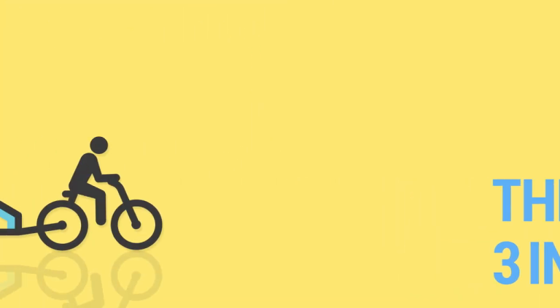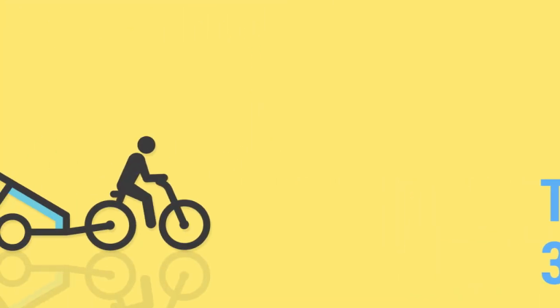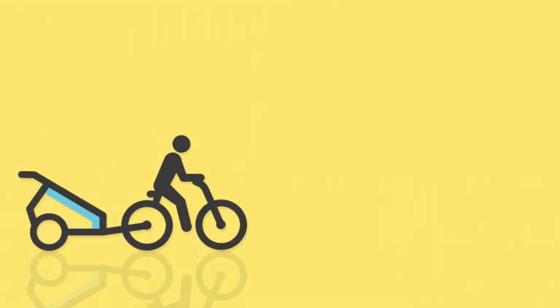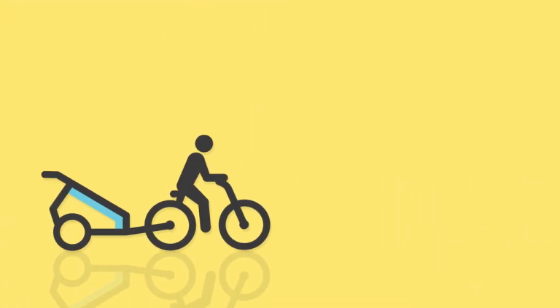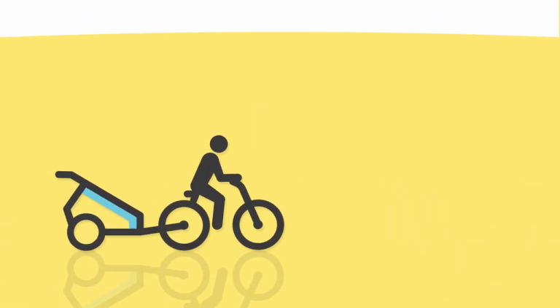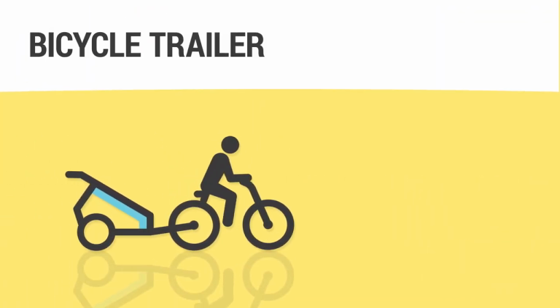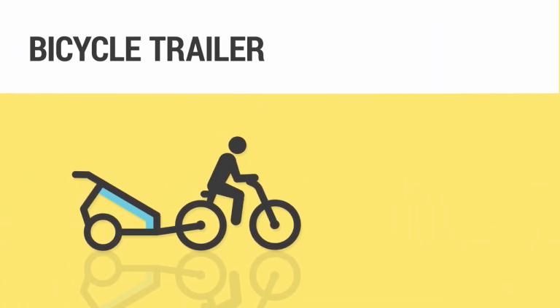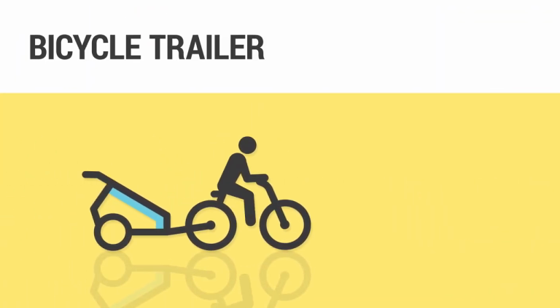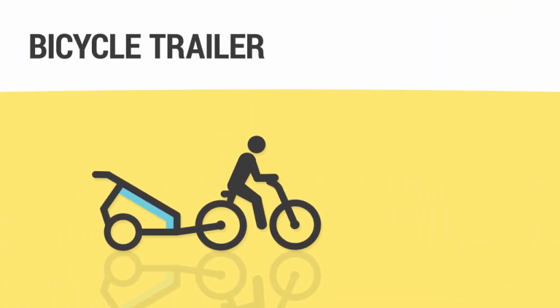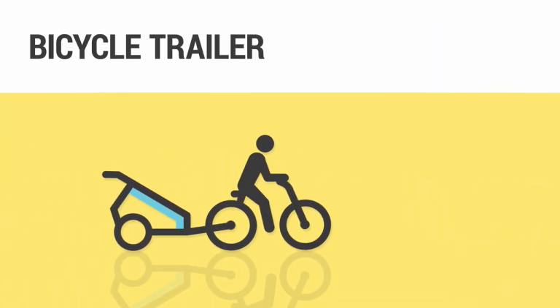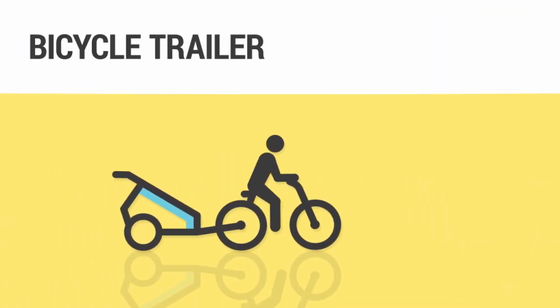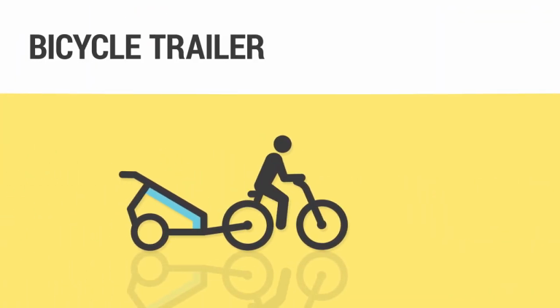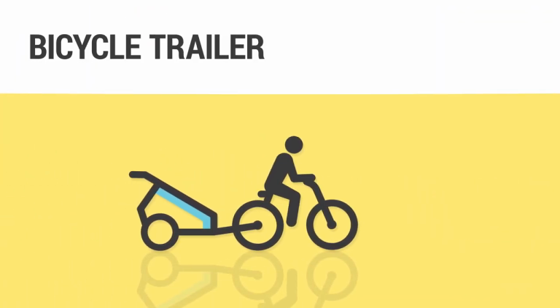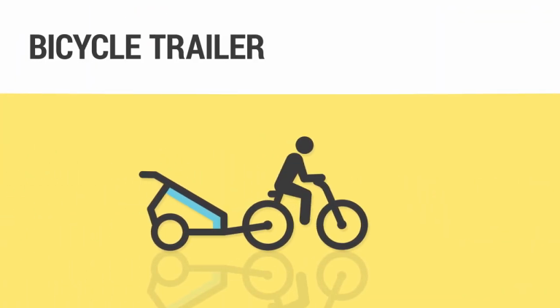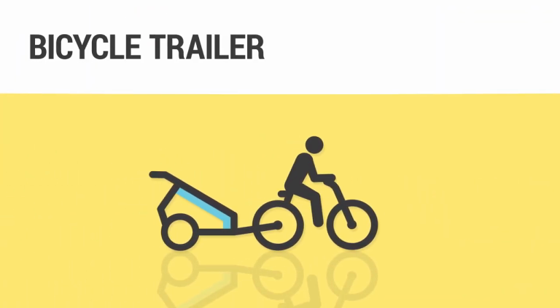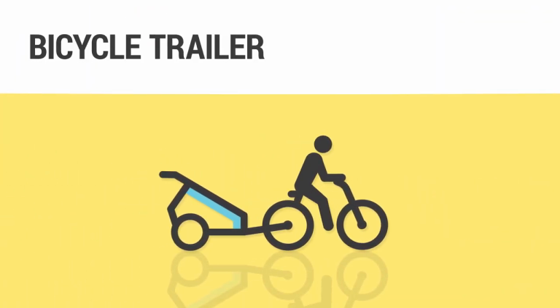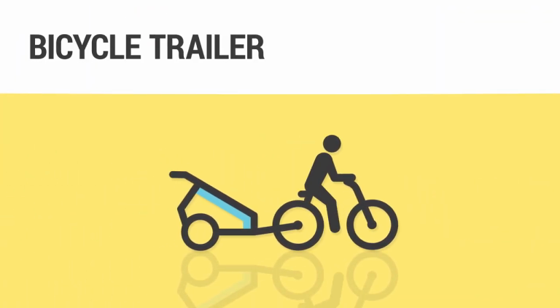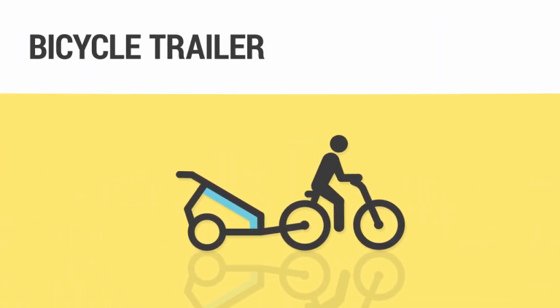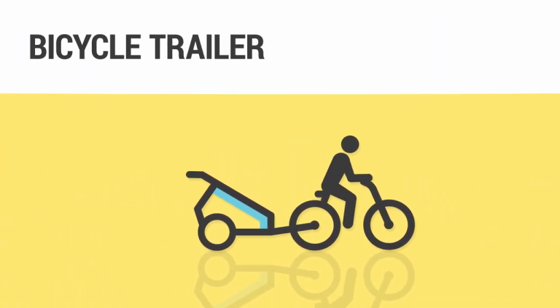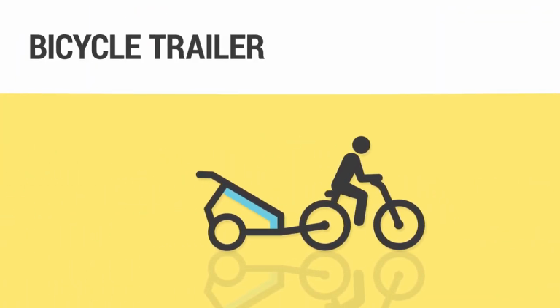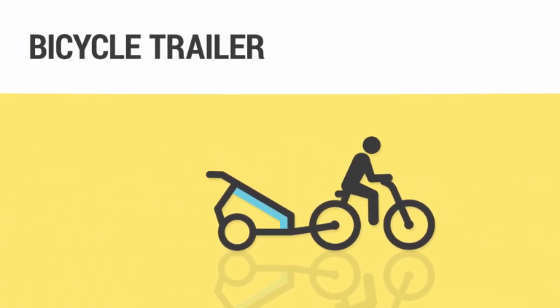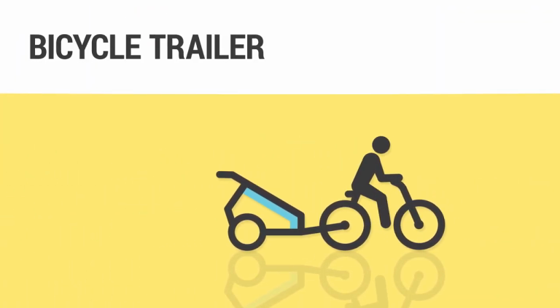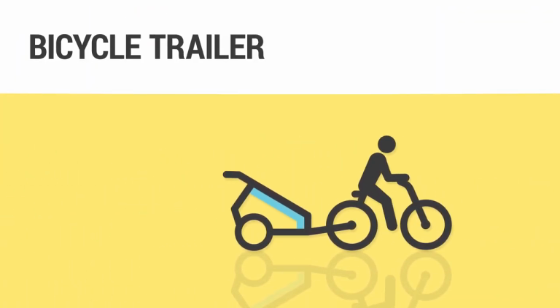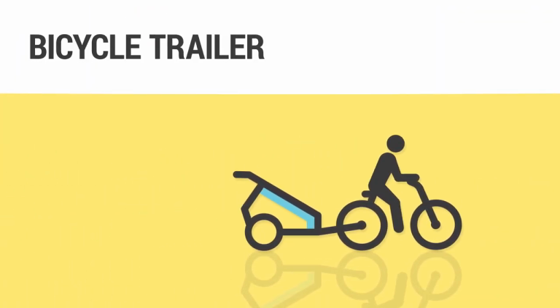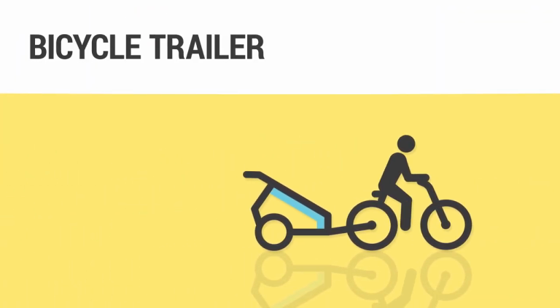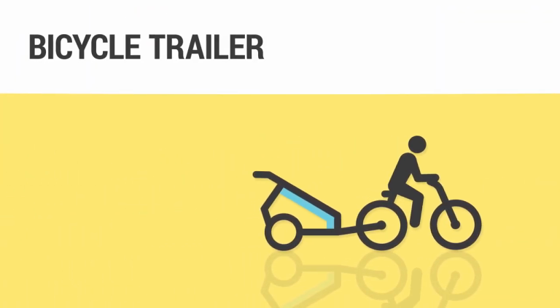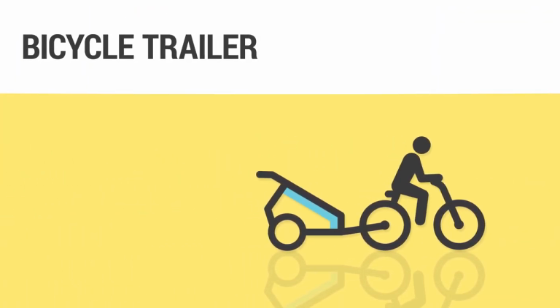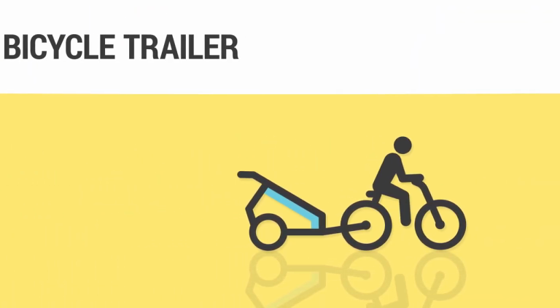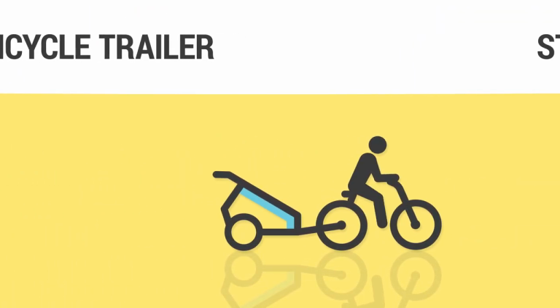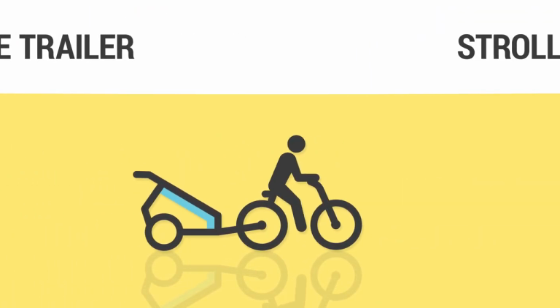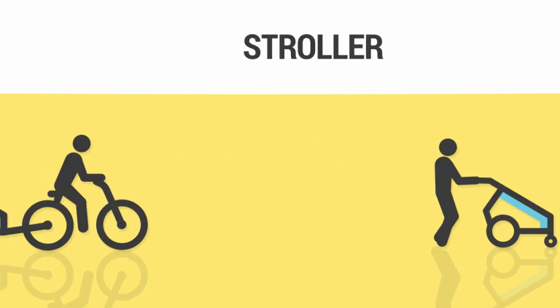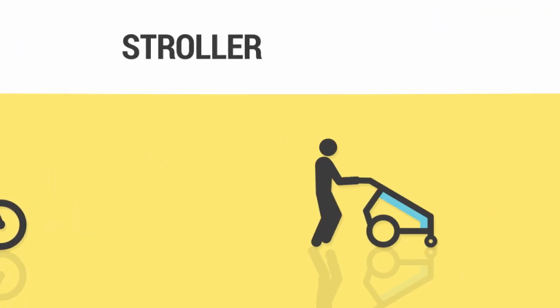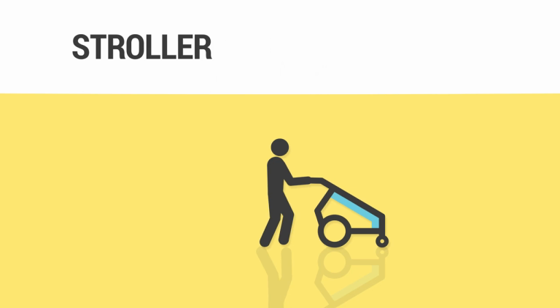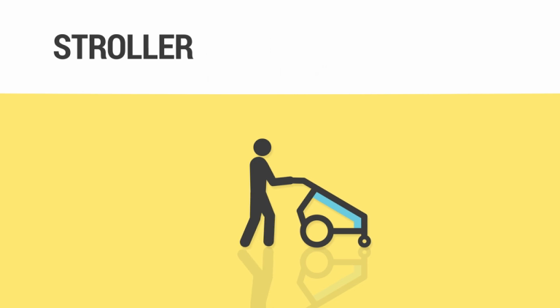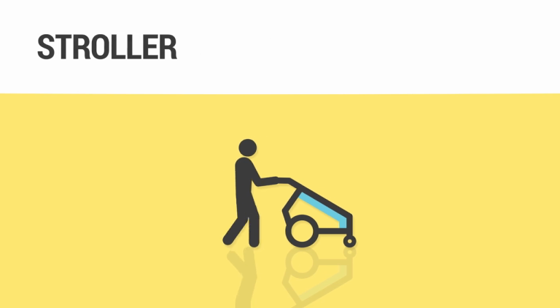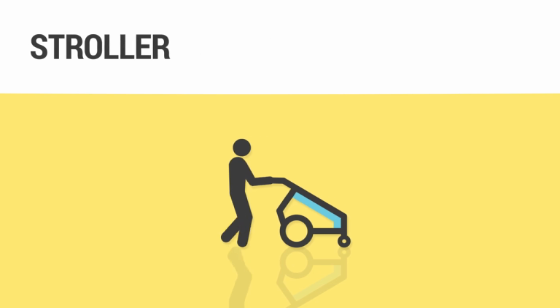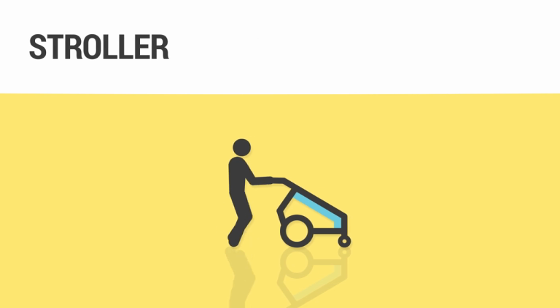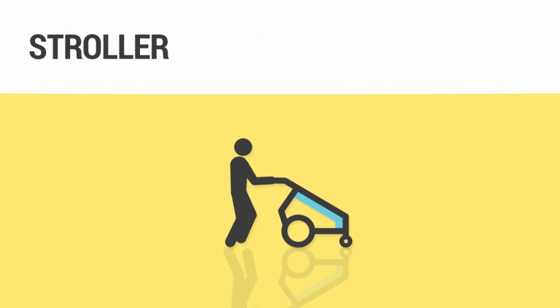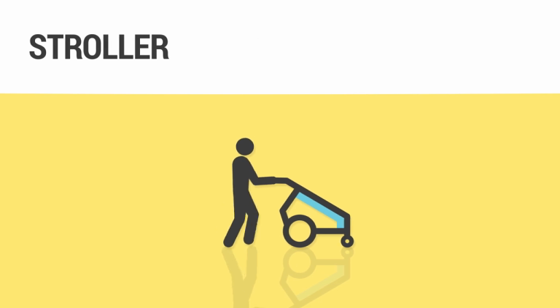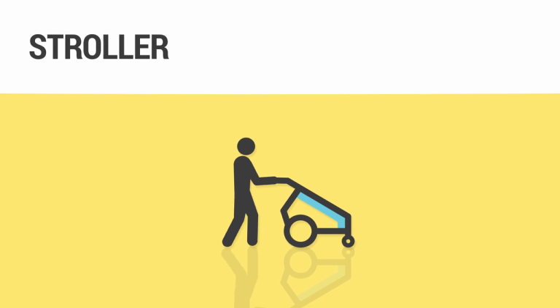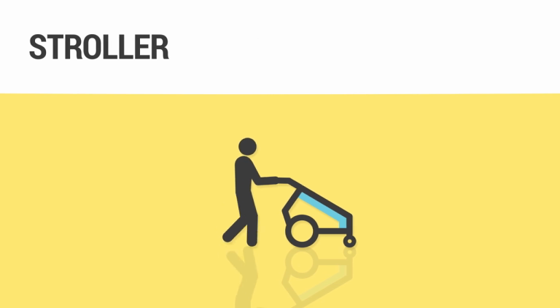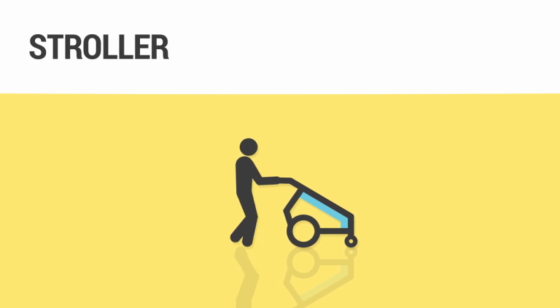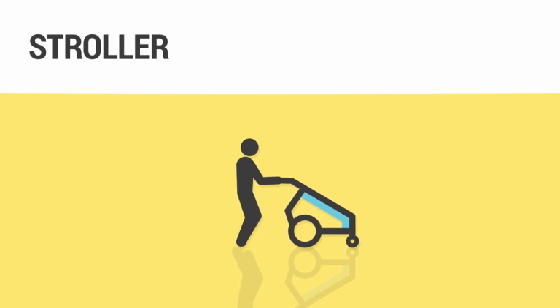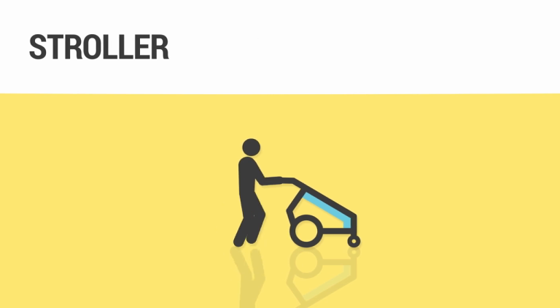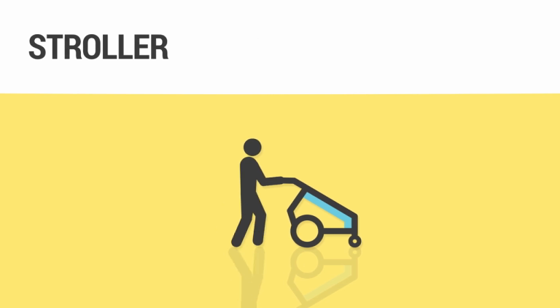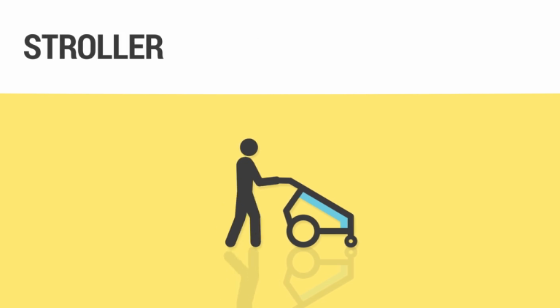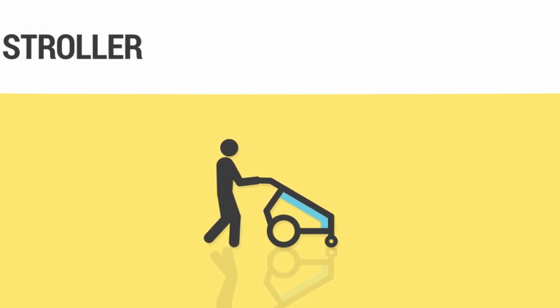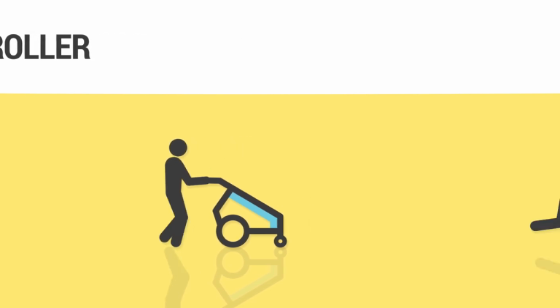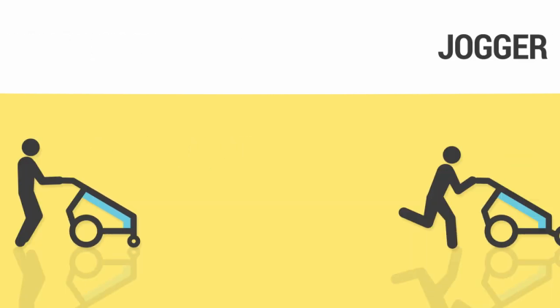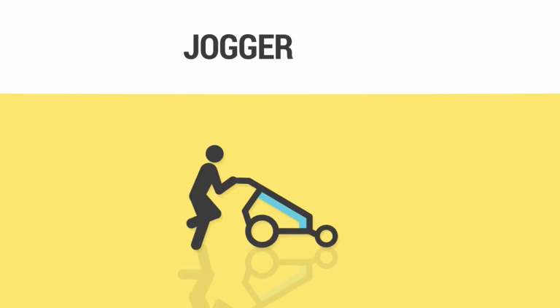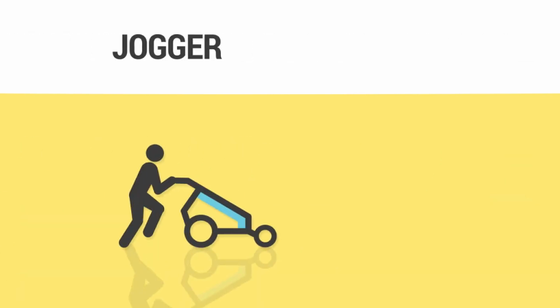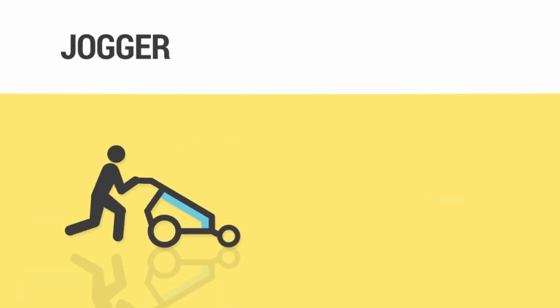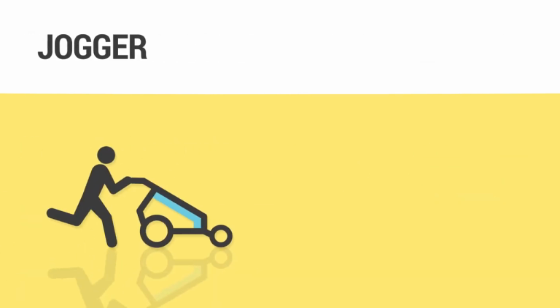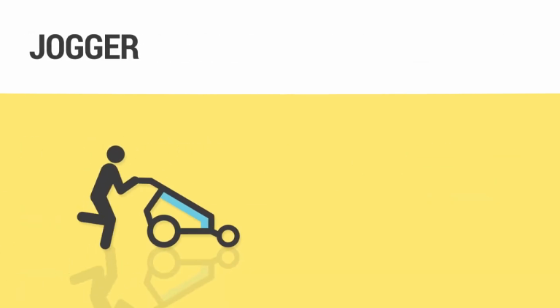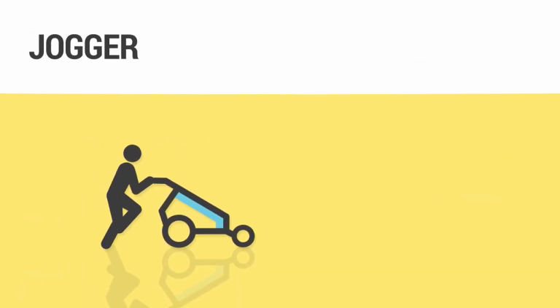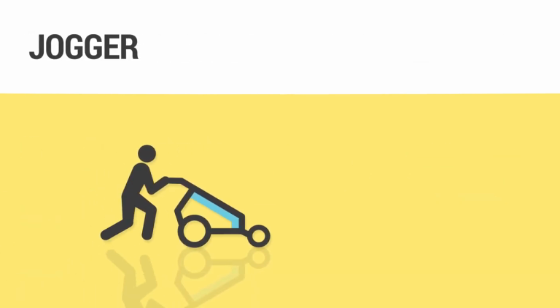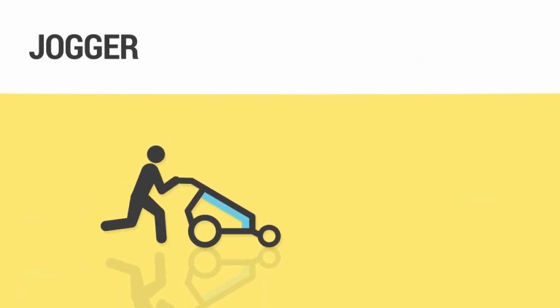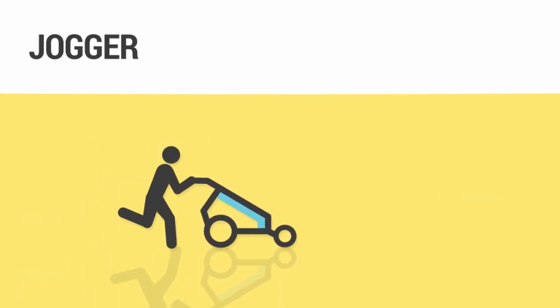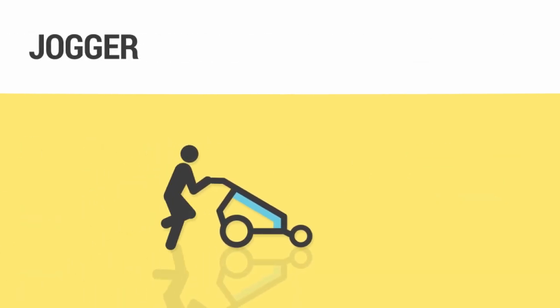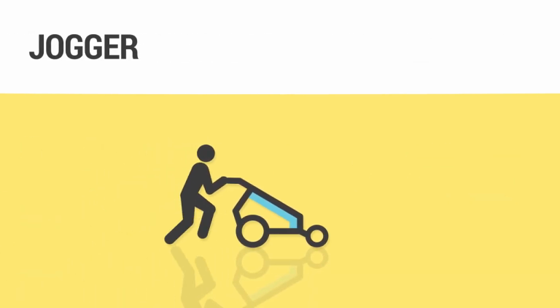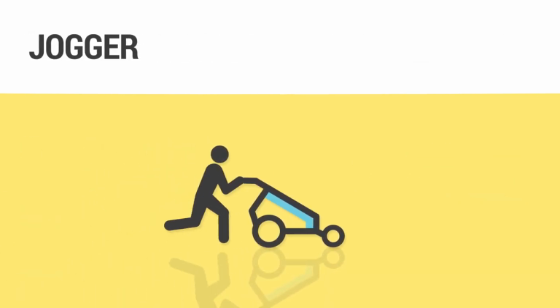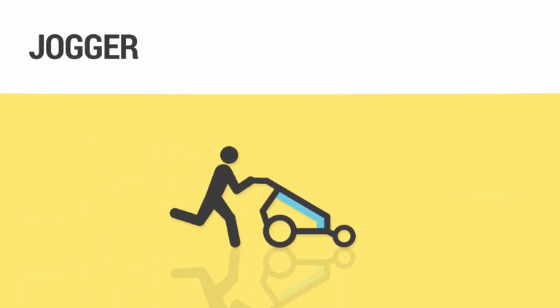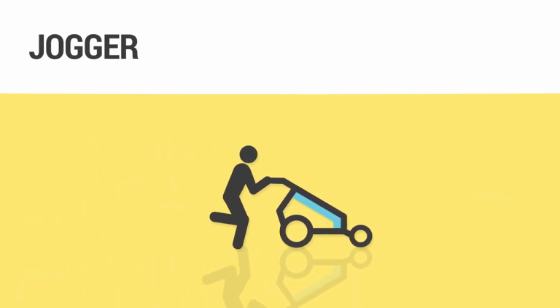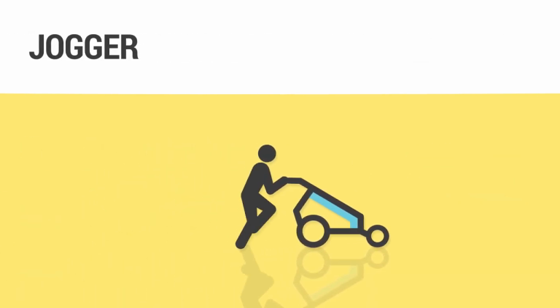Enjoy a bicycle trip with your child. Stroll together through the town. Enjoy sports activities as a family.